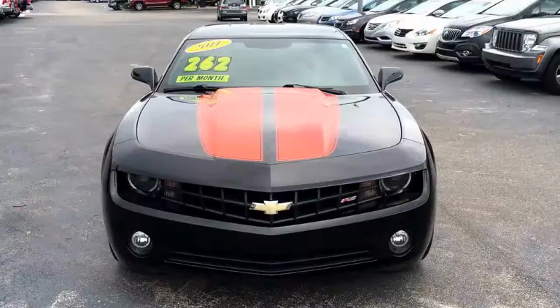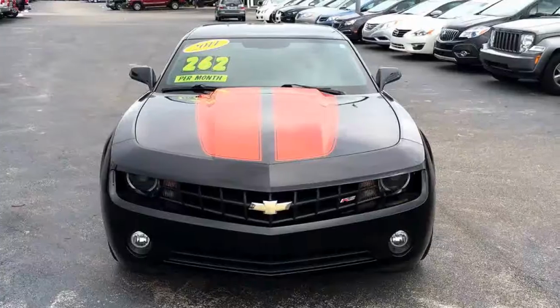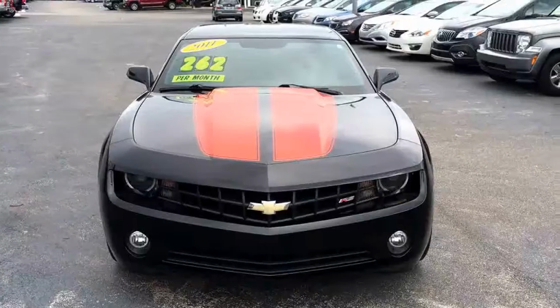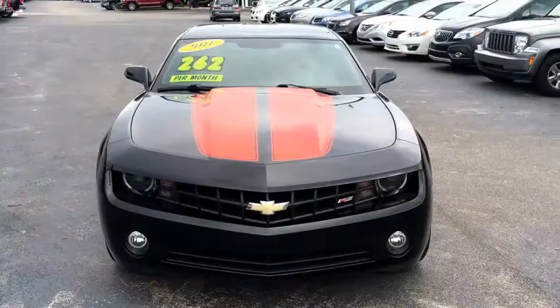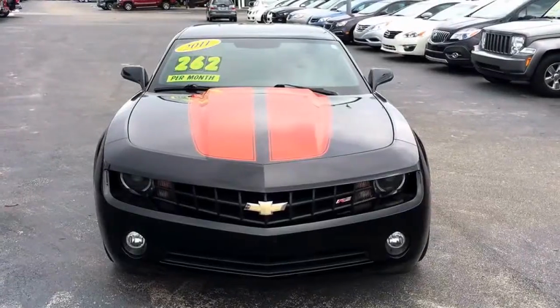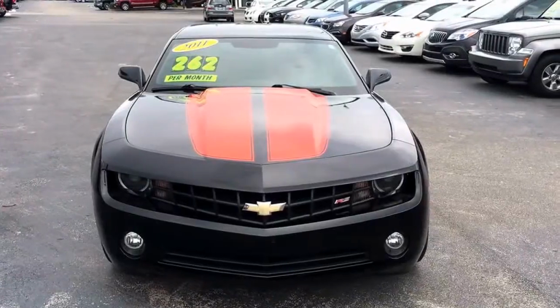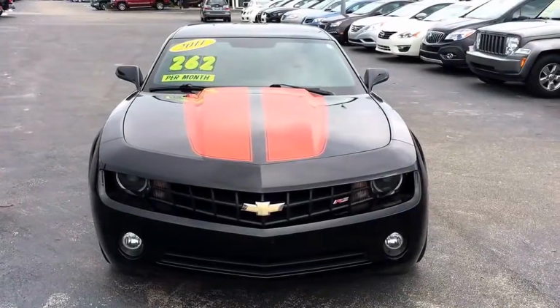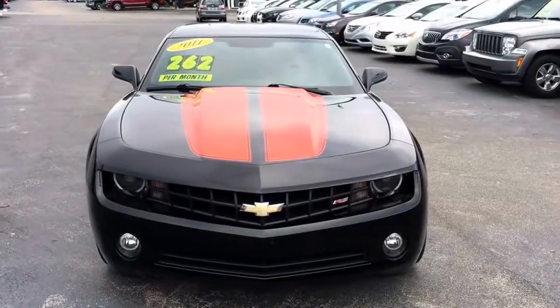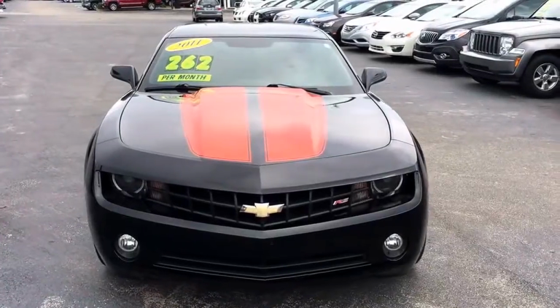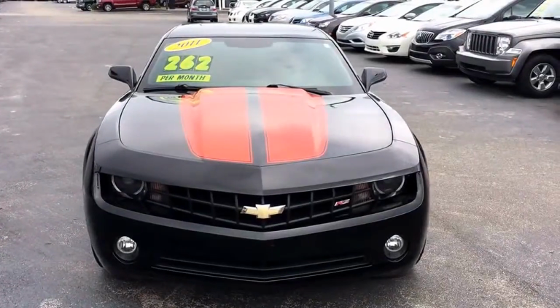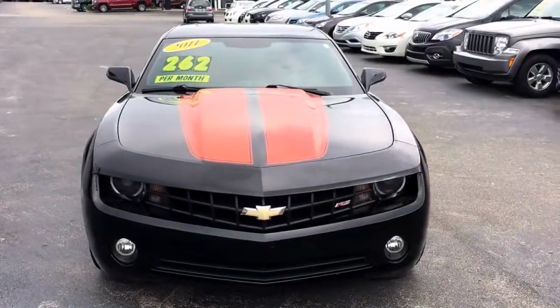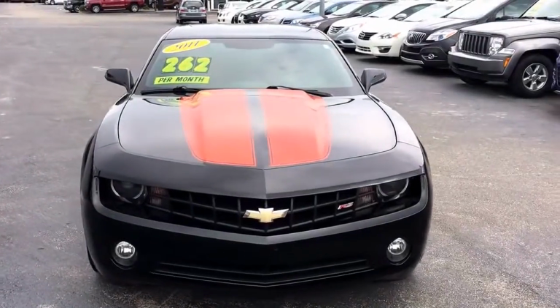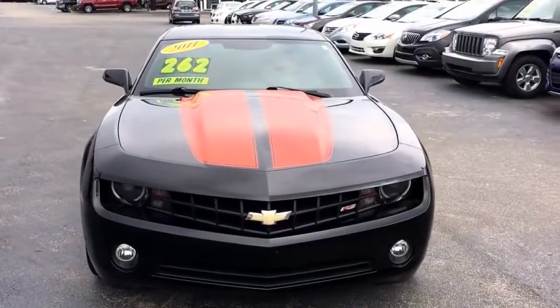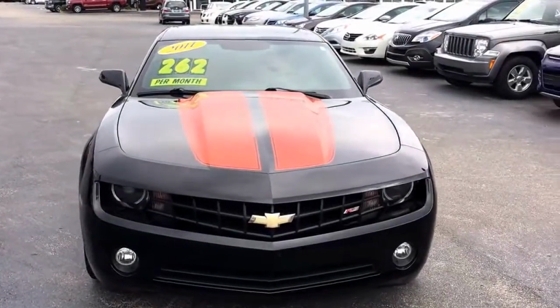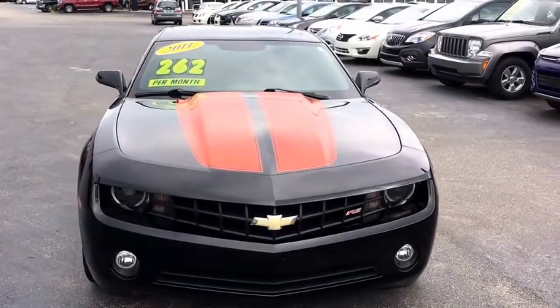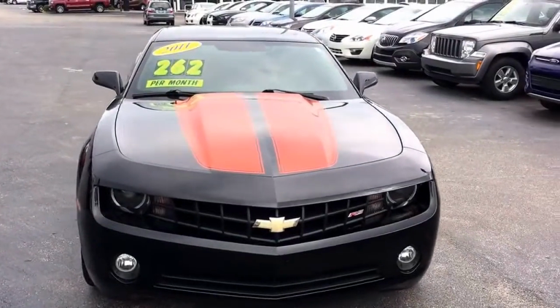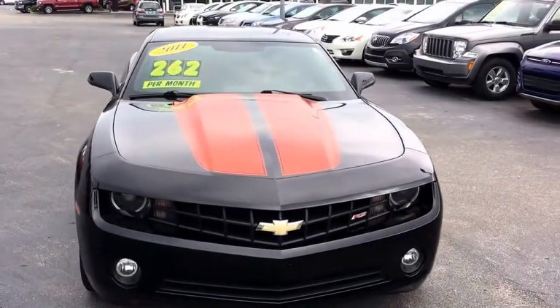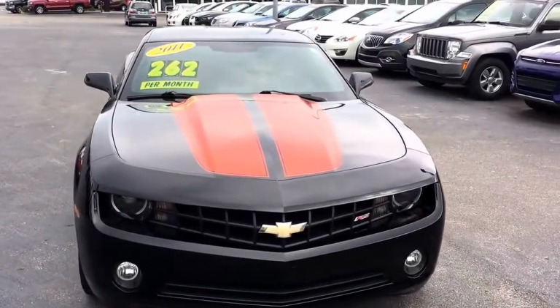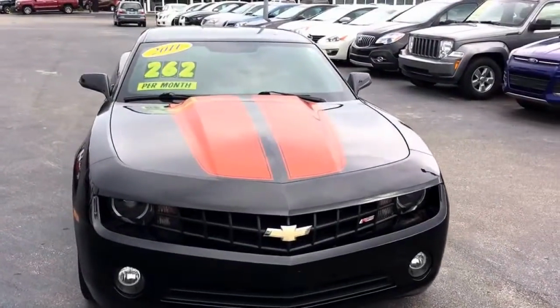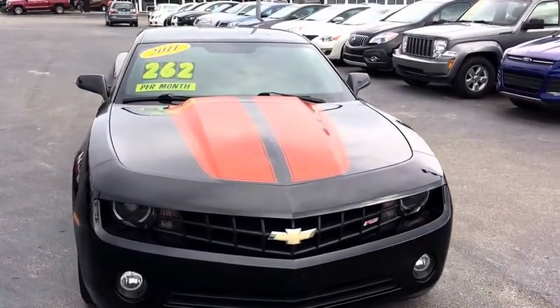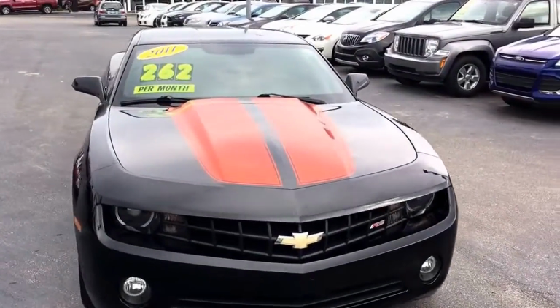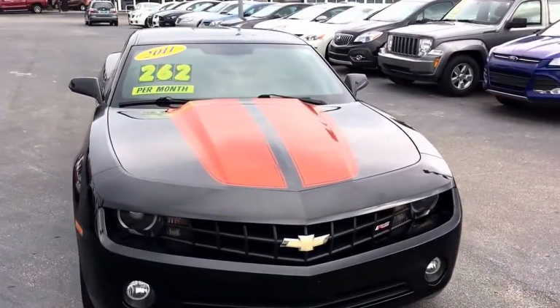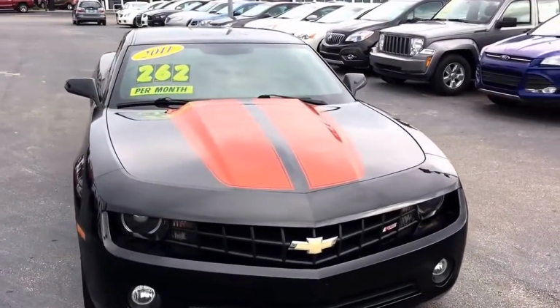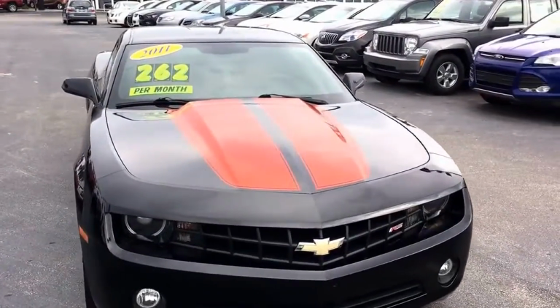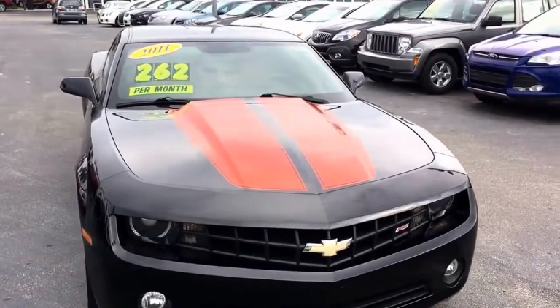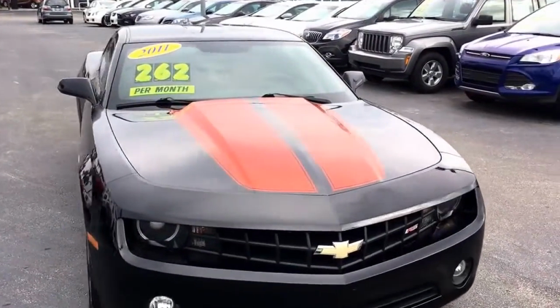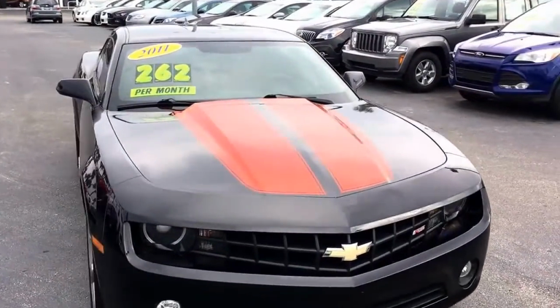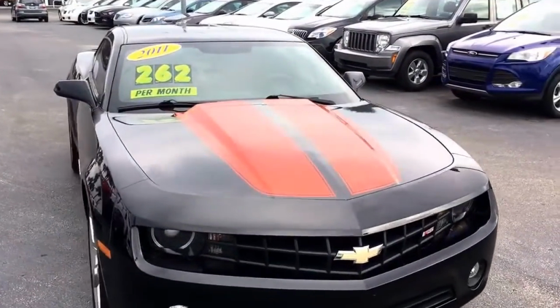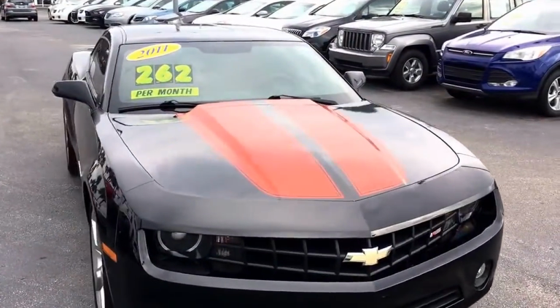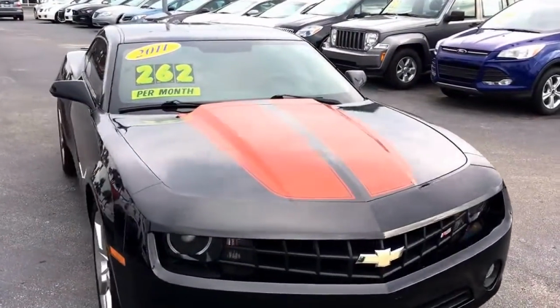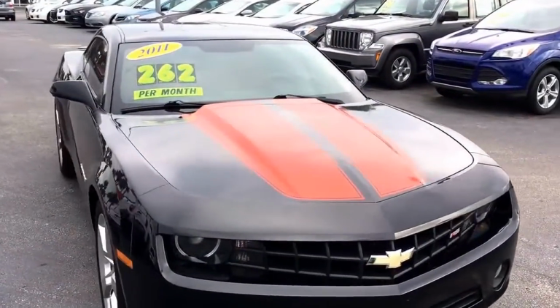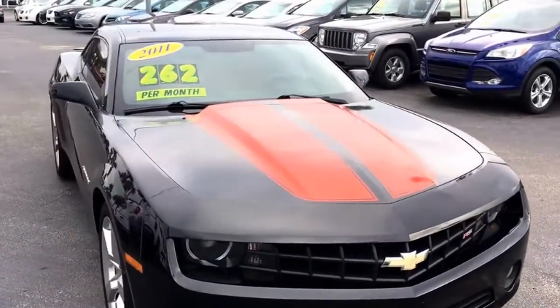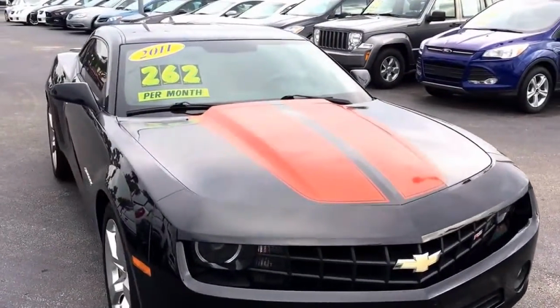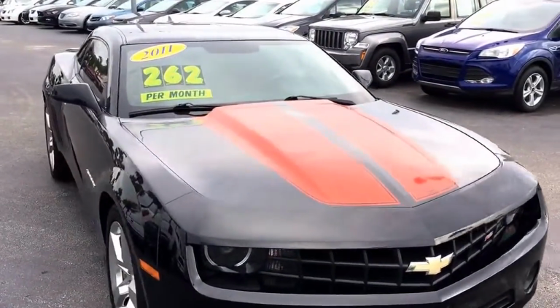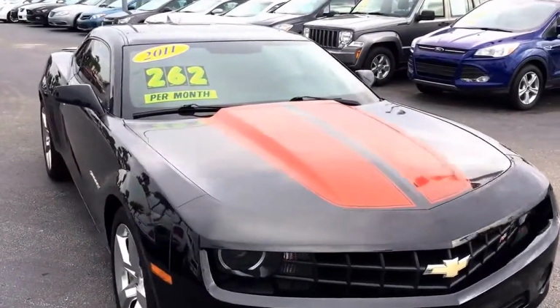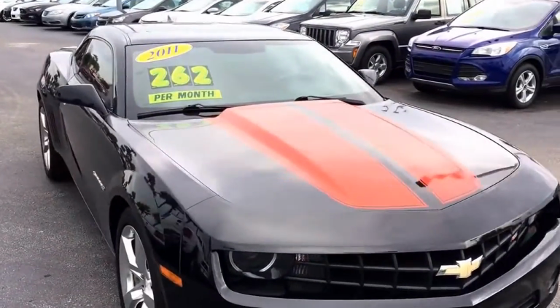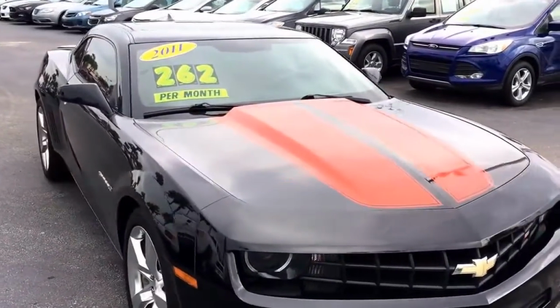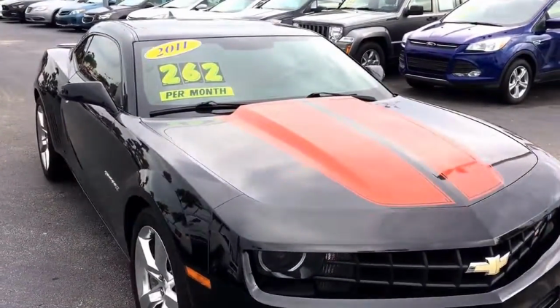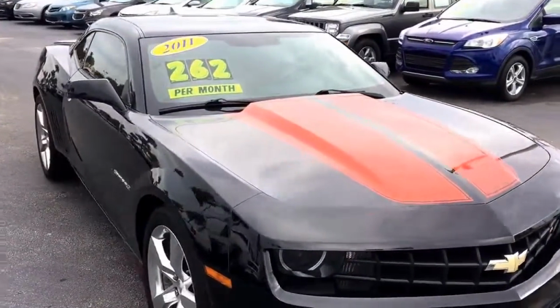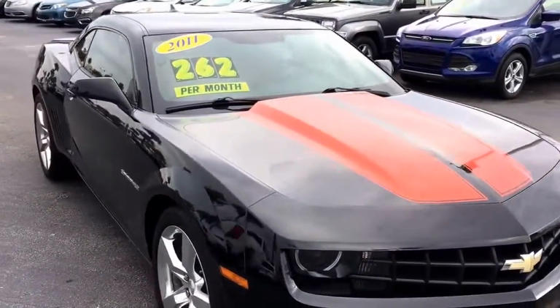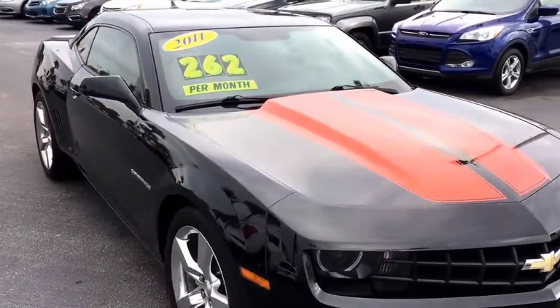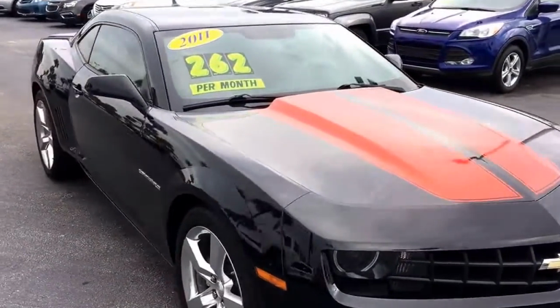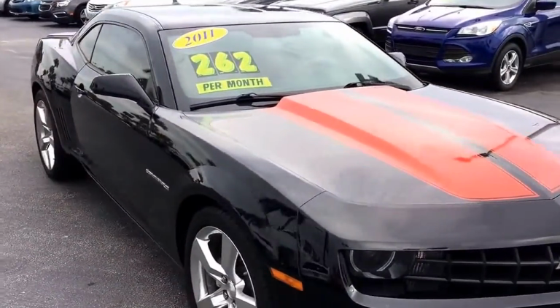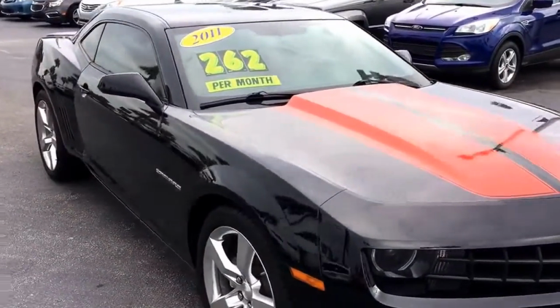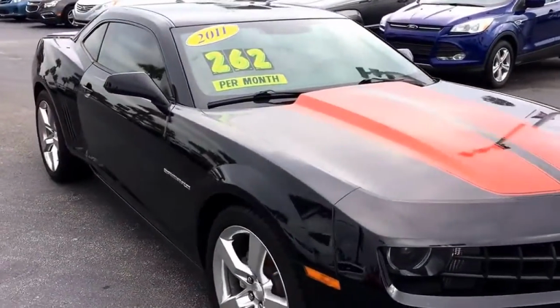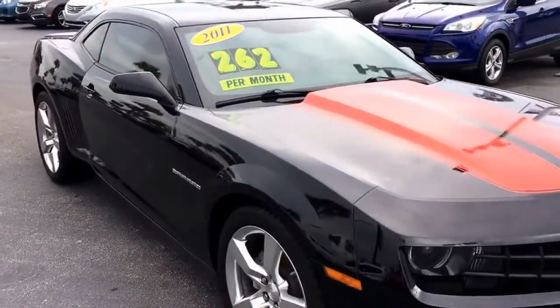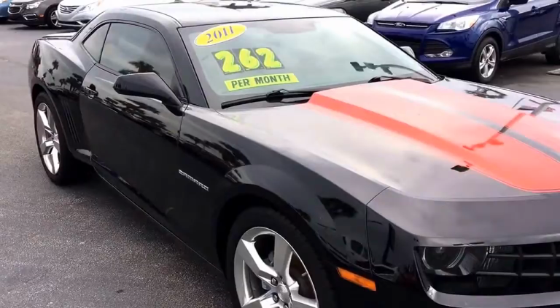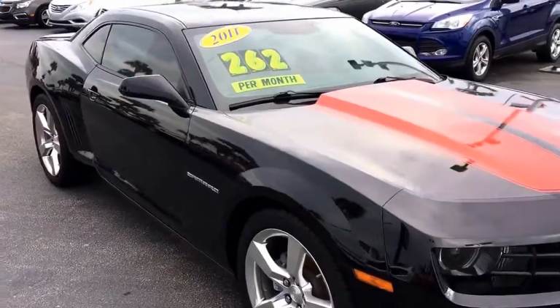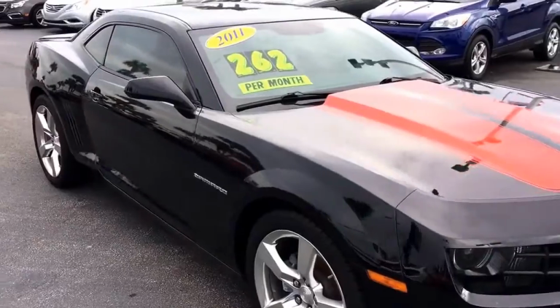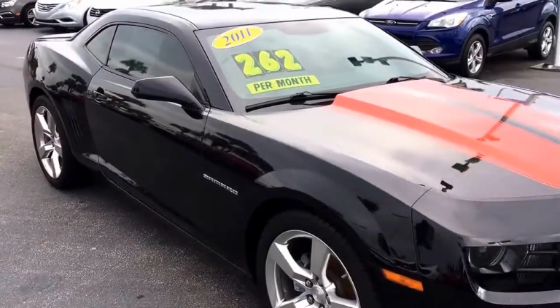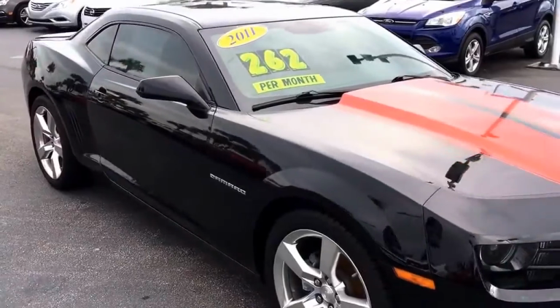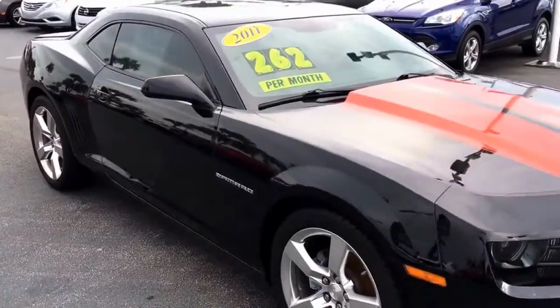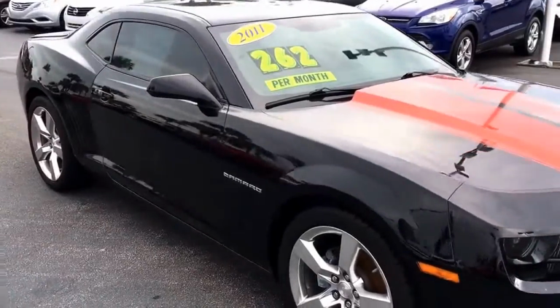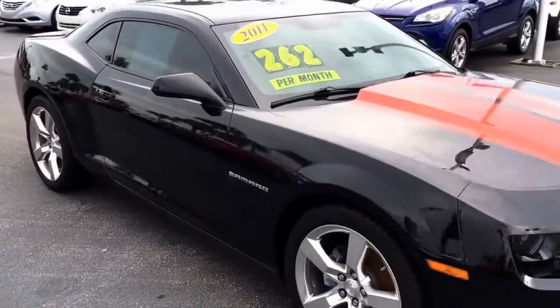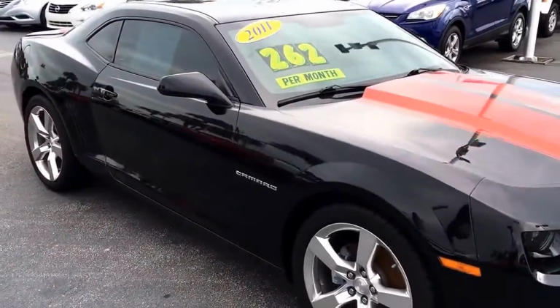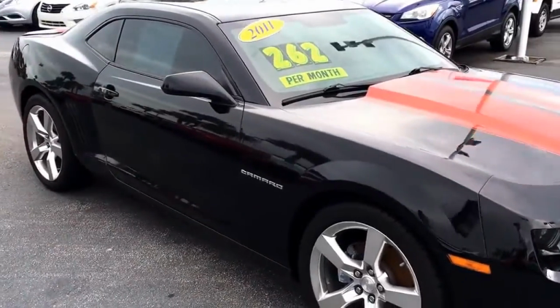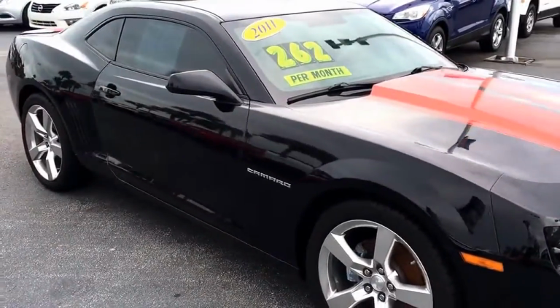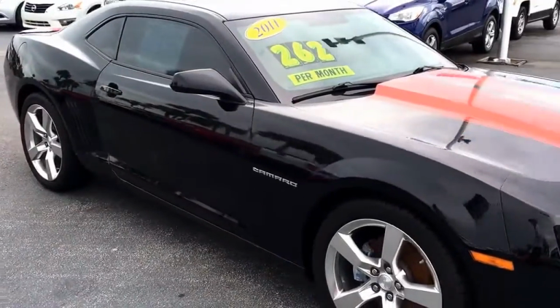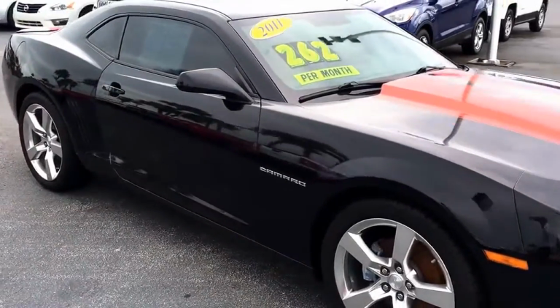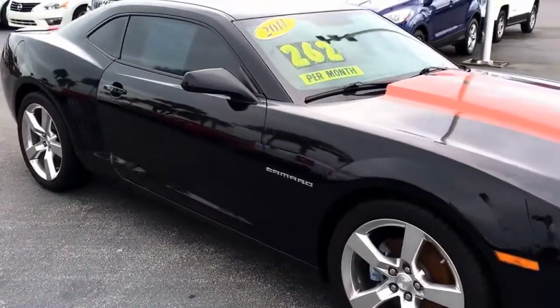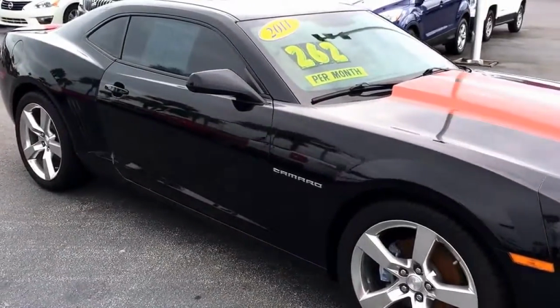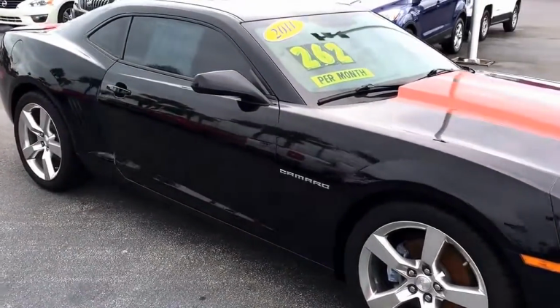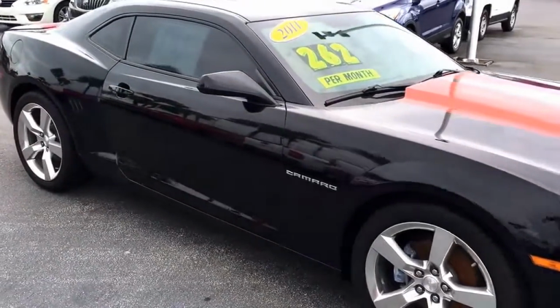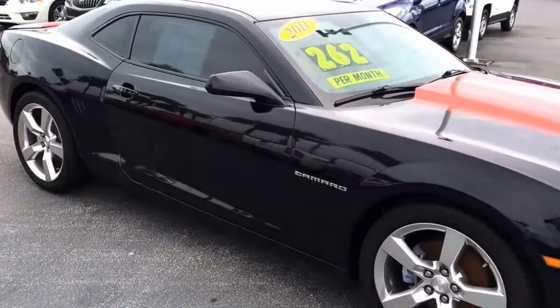Hello, my name is John Dee from Carls Buick GMC. I just want to shoot you a real quick video of our 2011 Chevrolet Camaro.